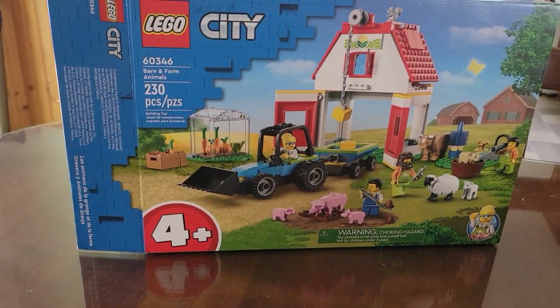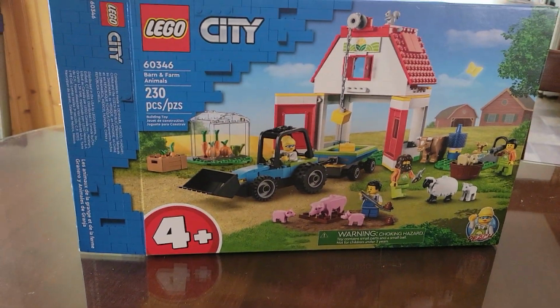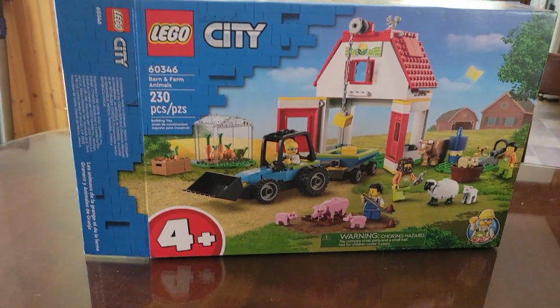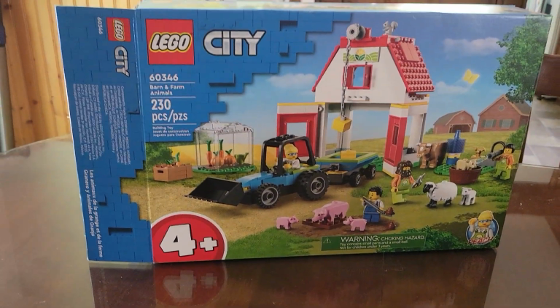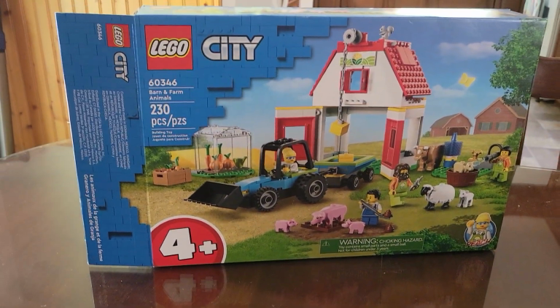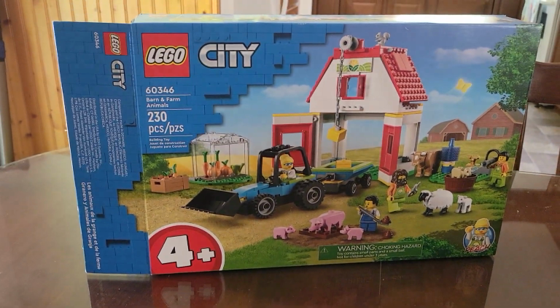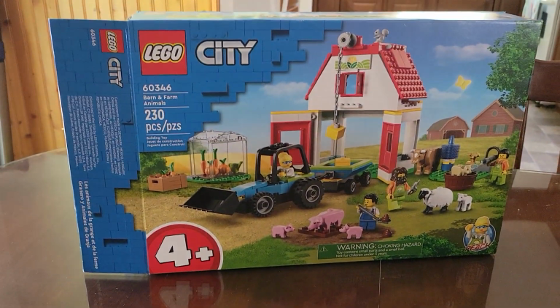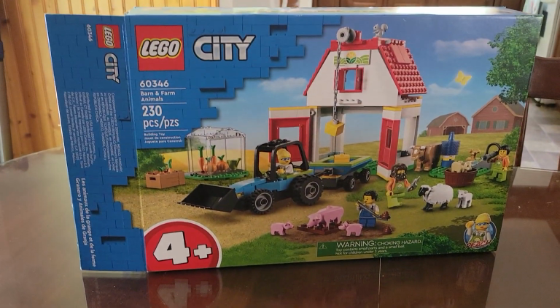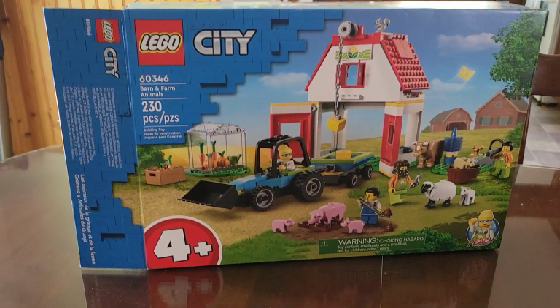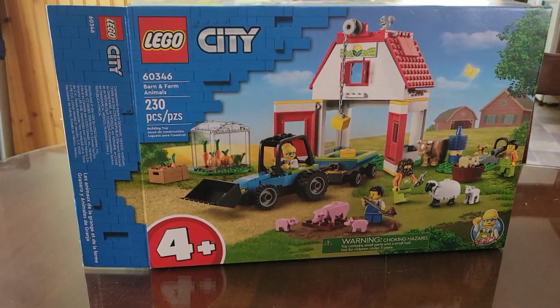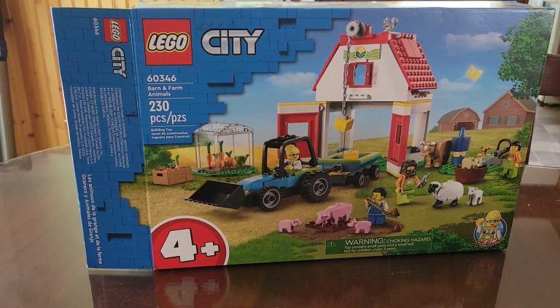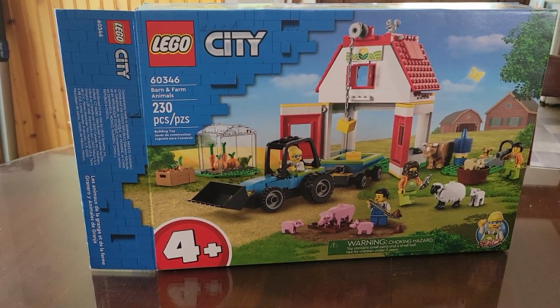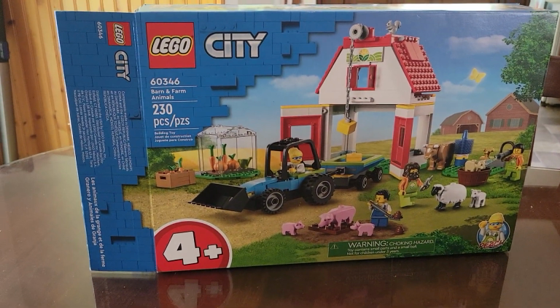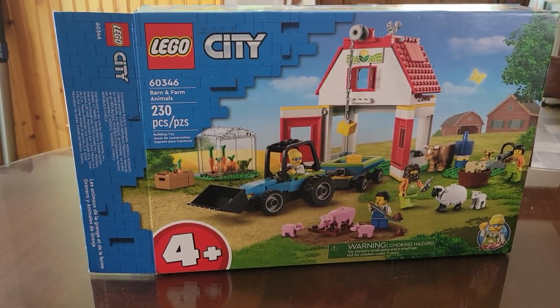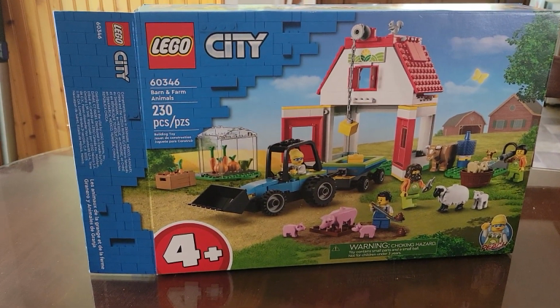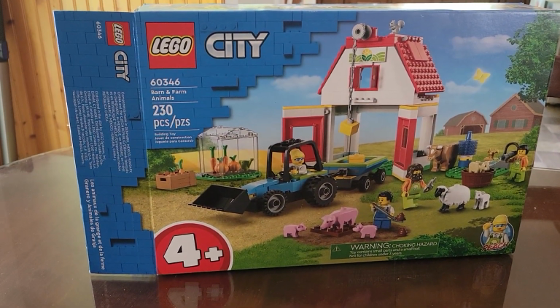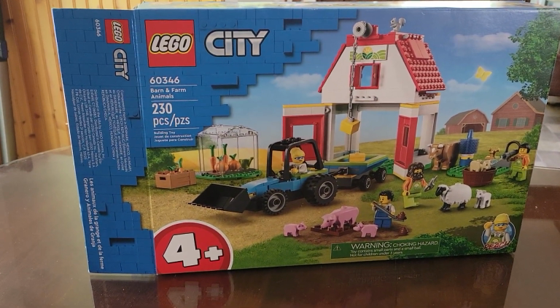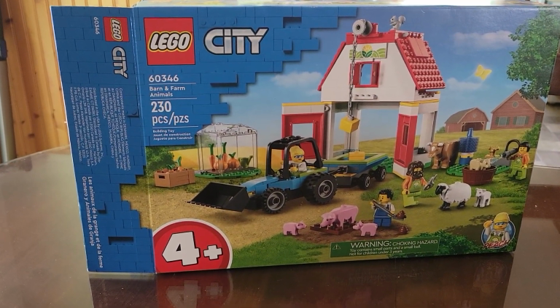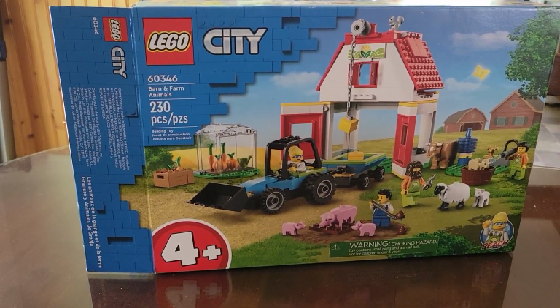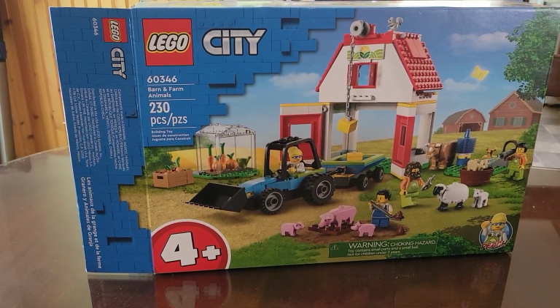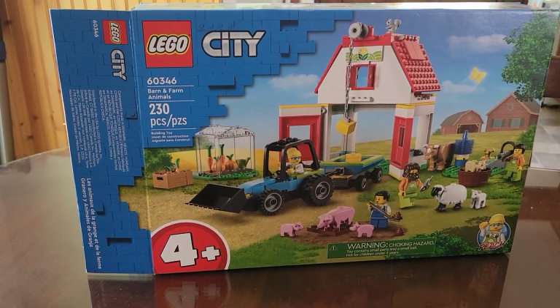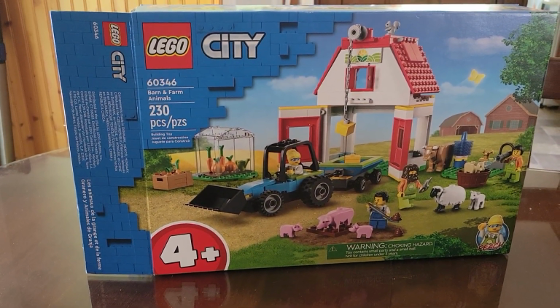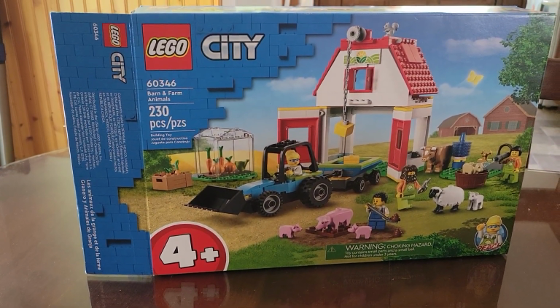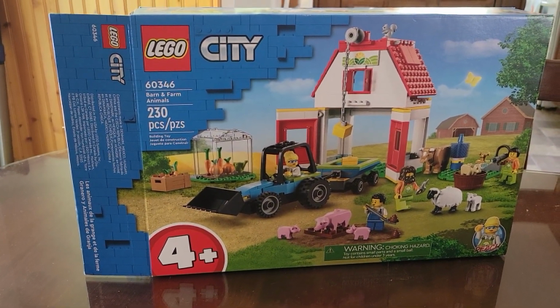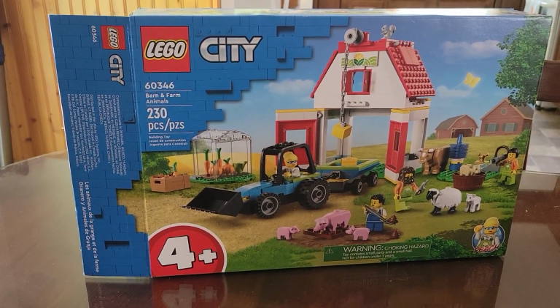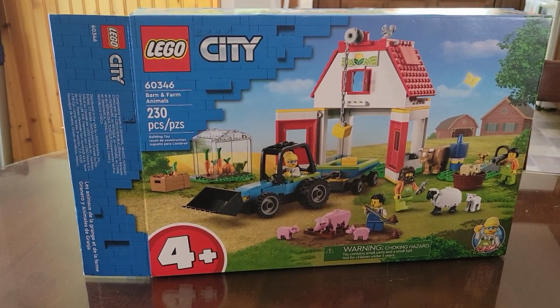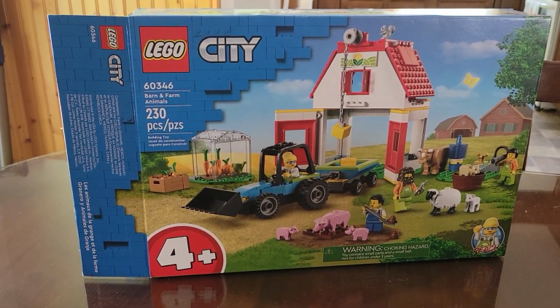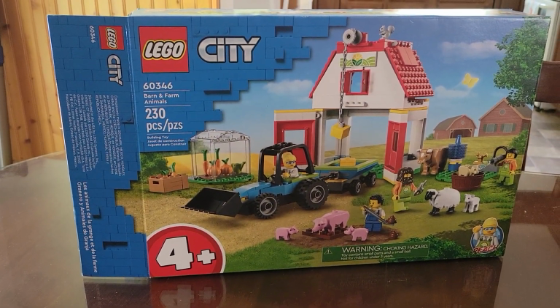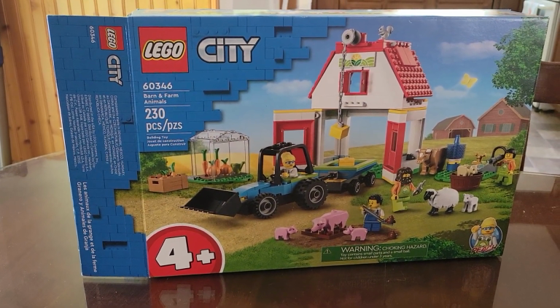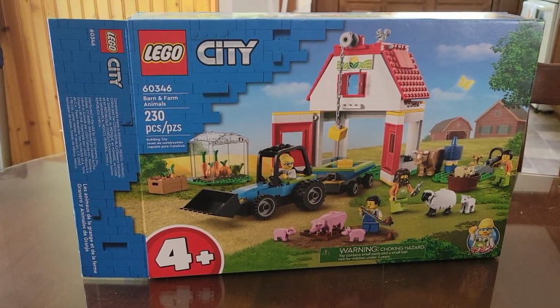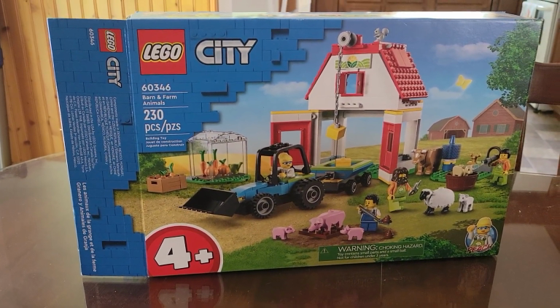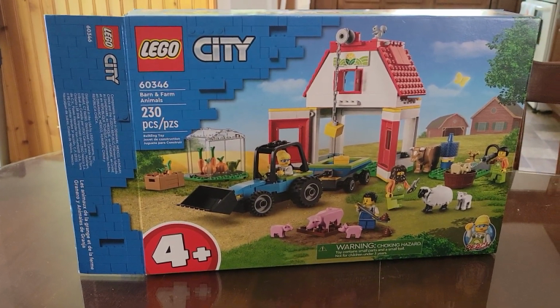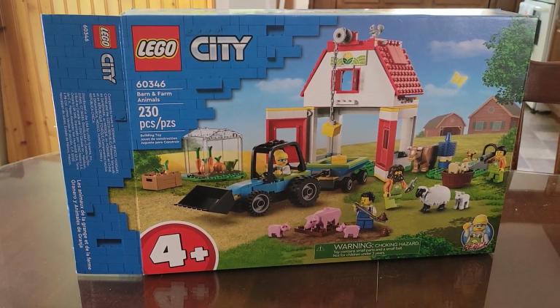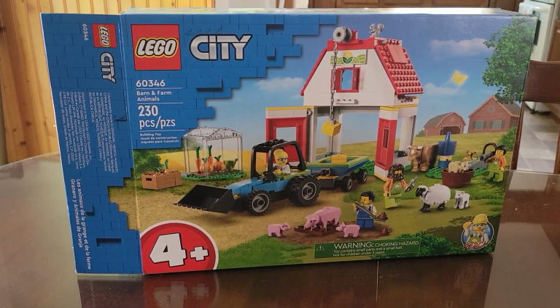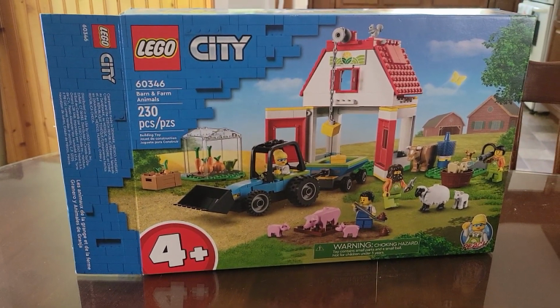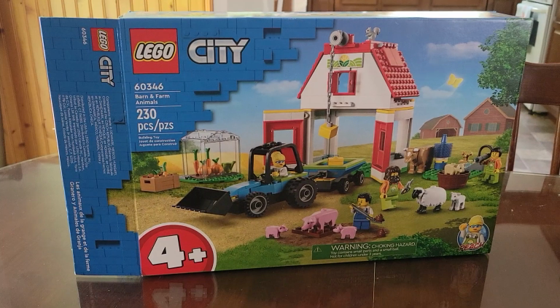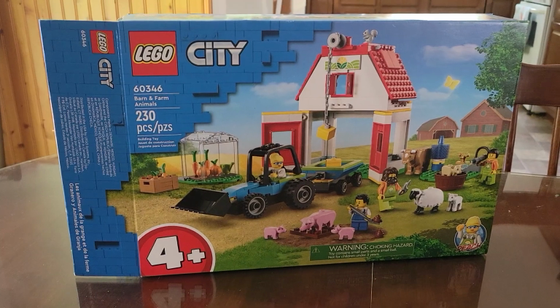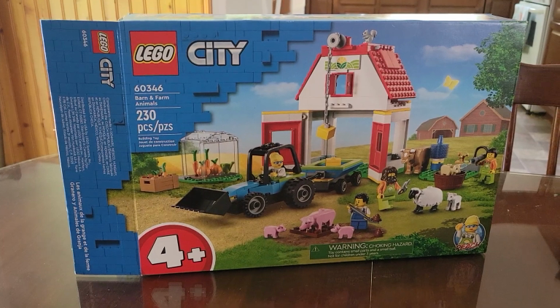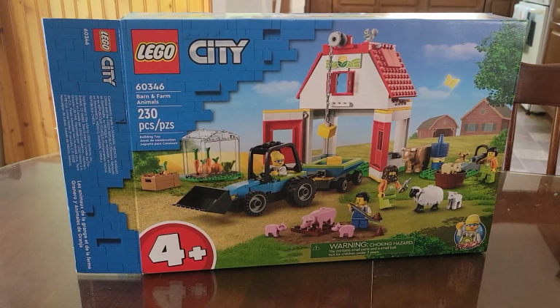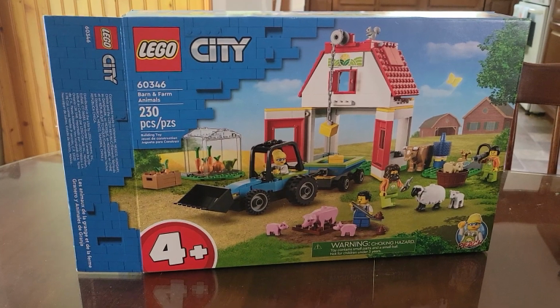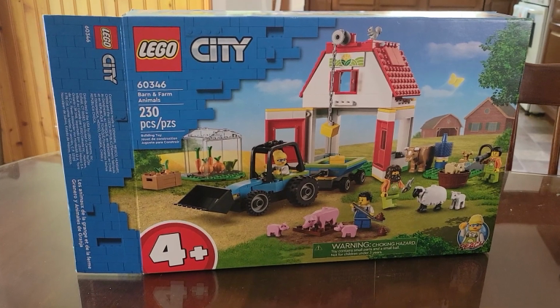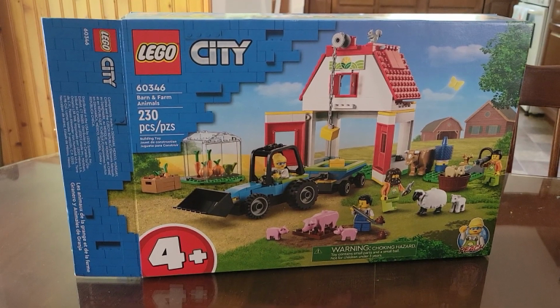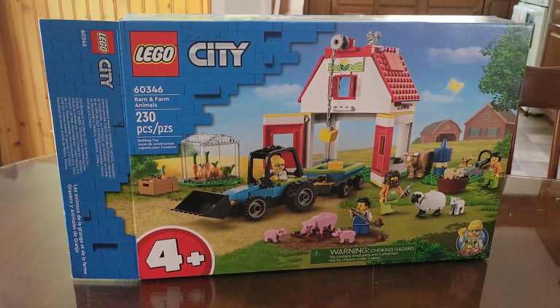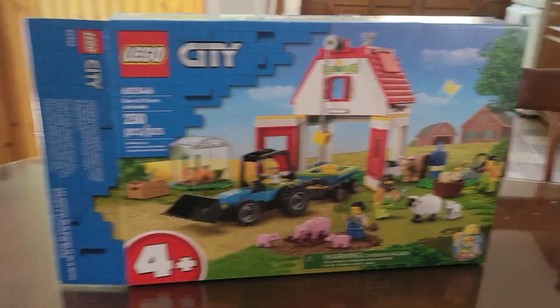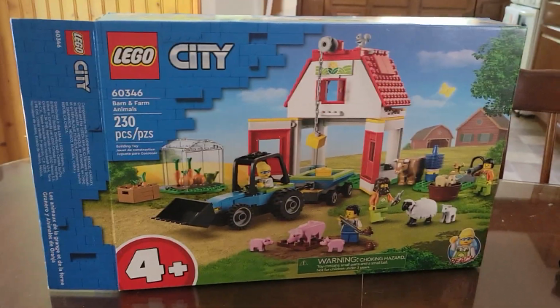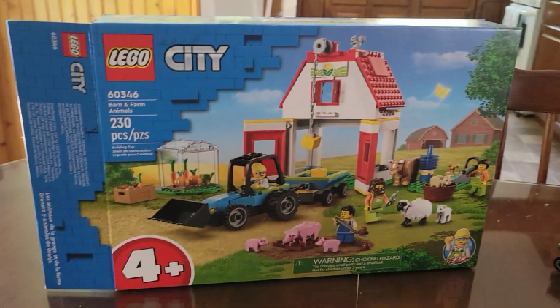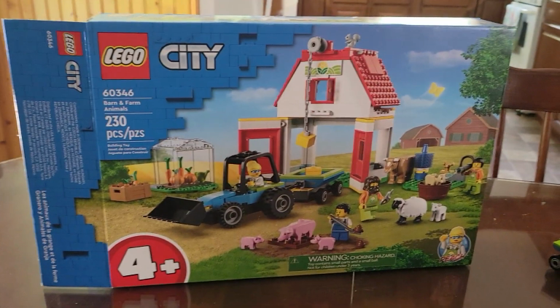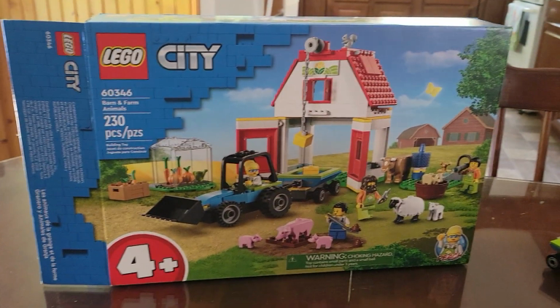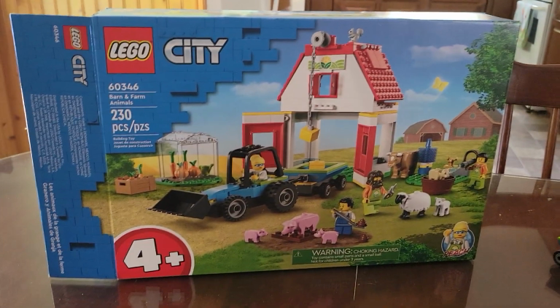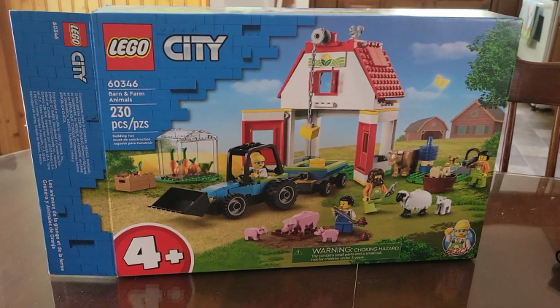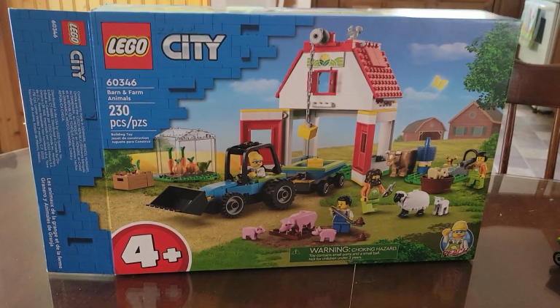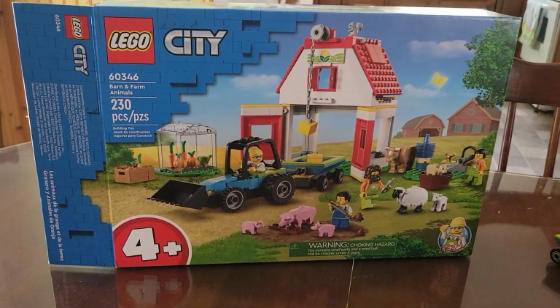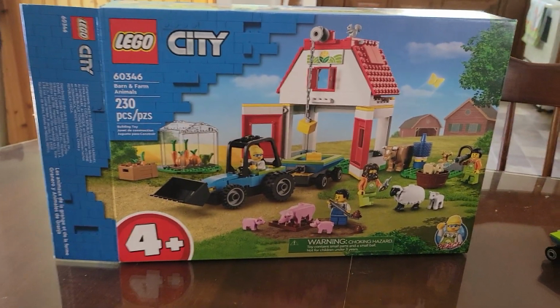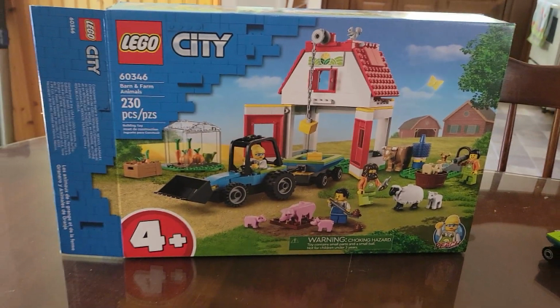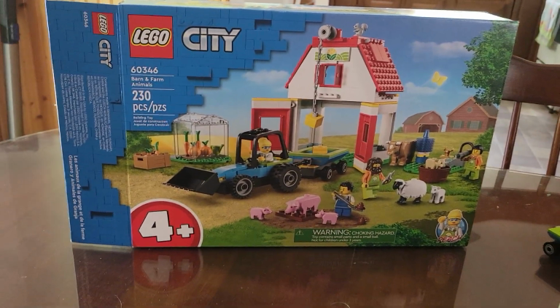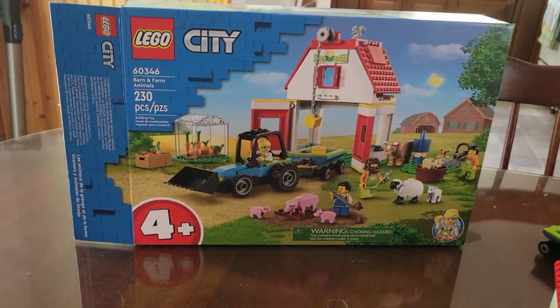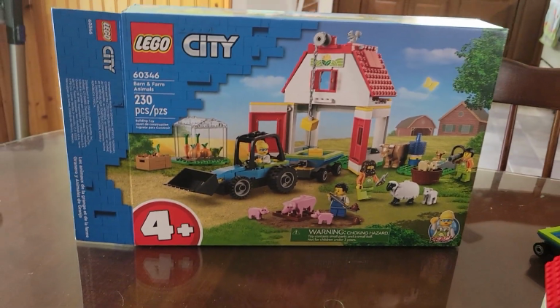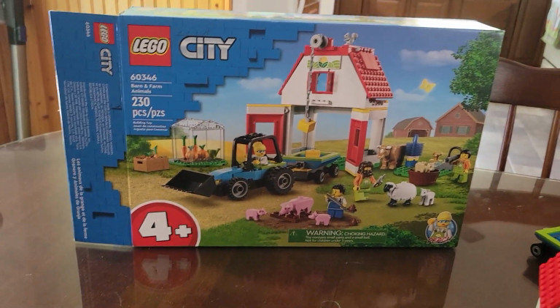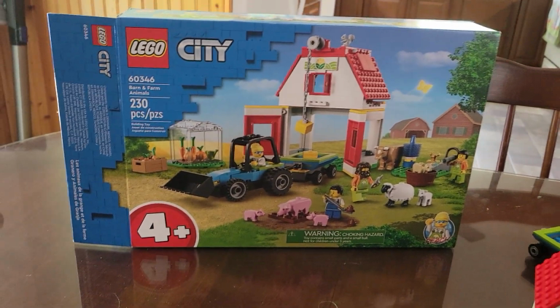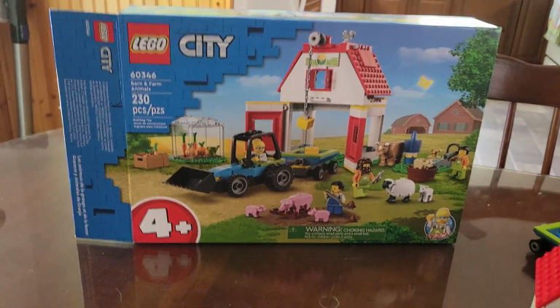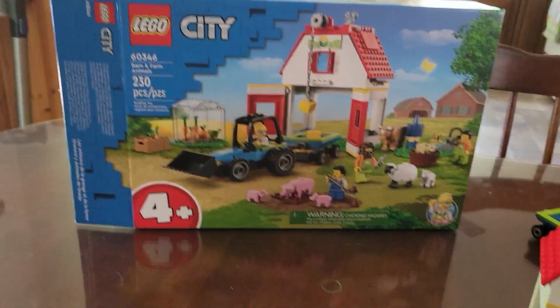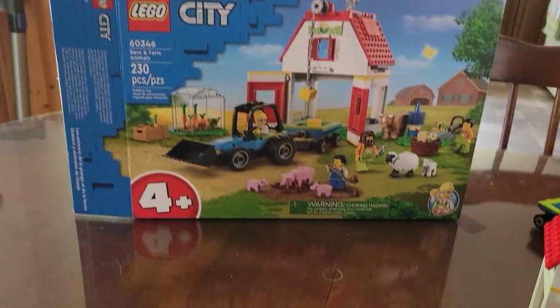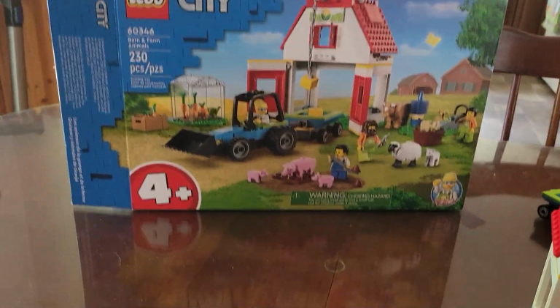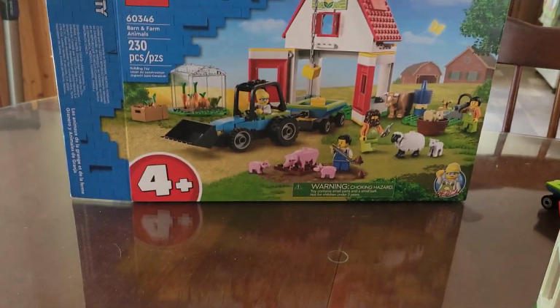We're gonna do a very quick review of set number 60034-6, Barn and Farm Animals. It is 230 pieces, it is in the City line, and is a four-plus set.